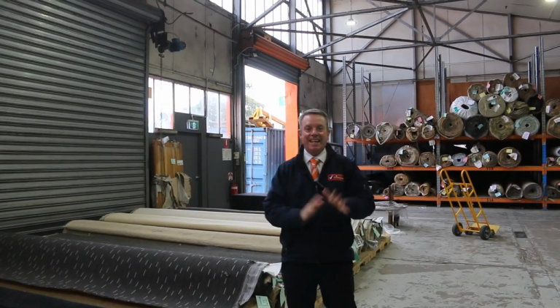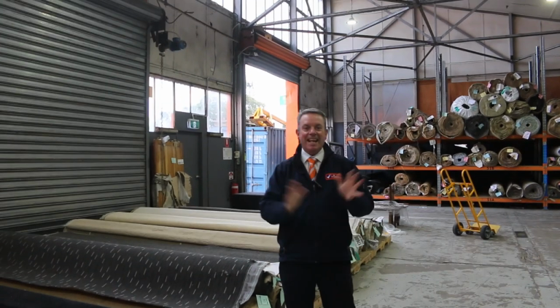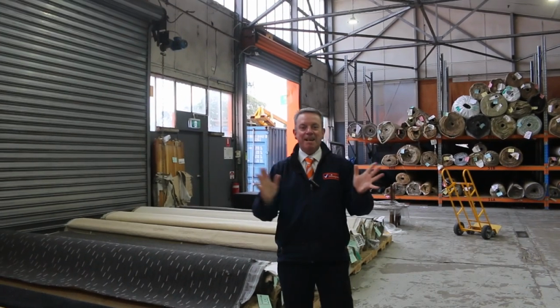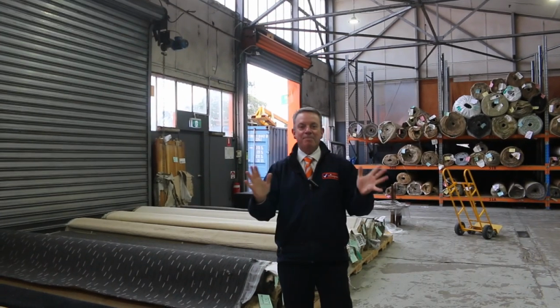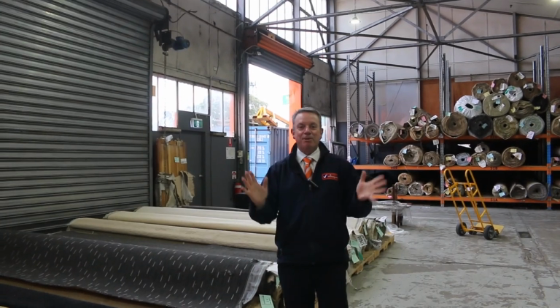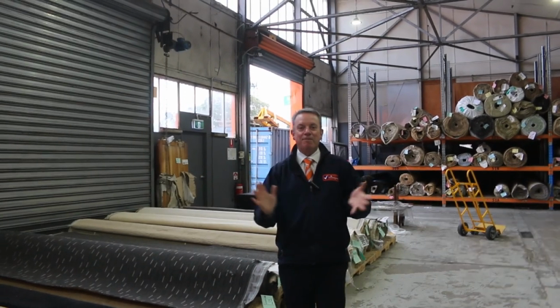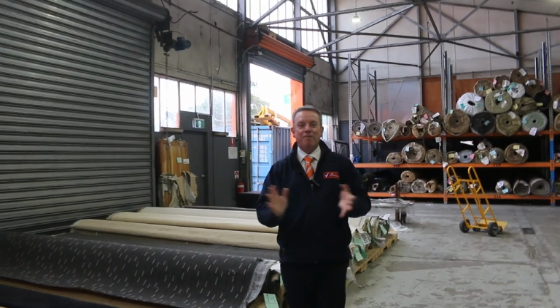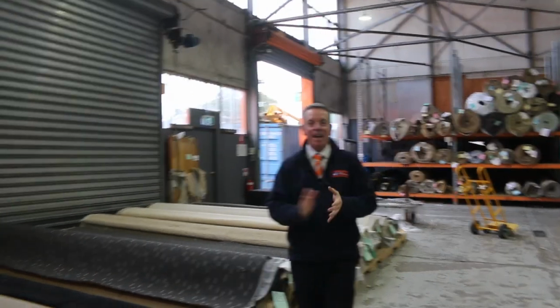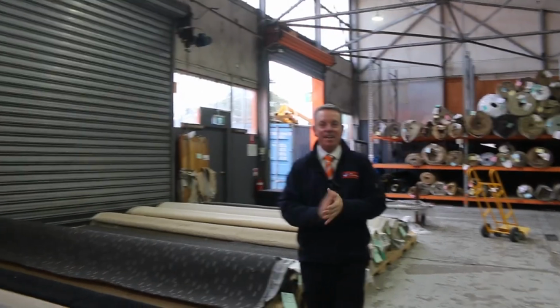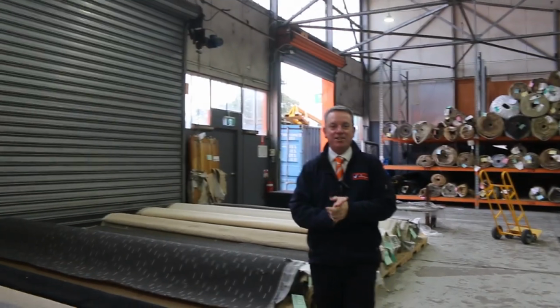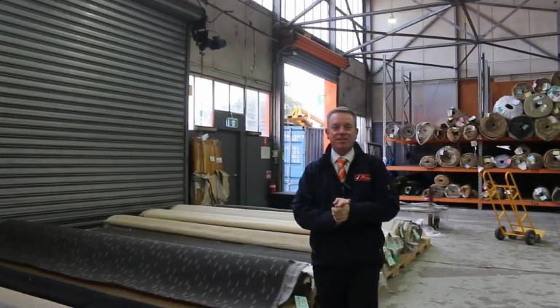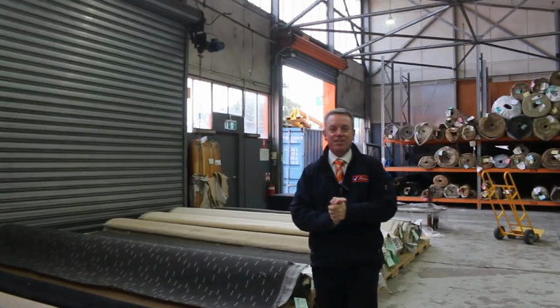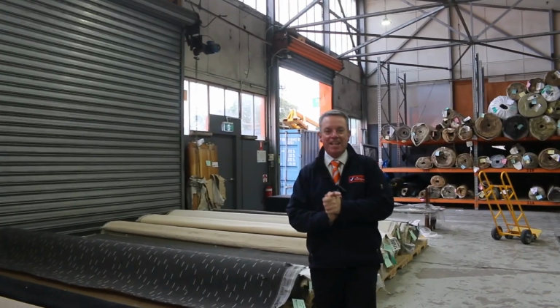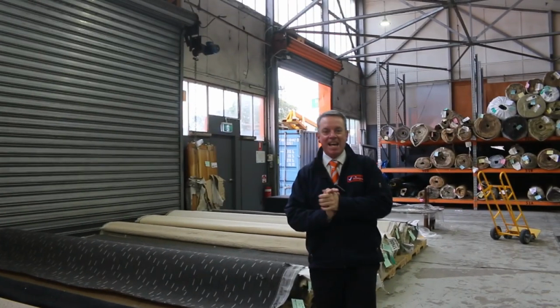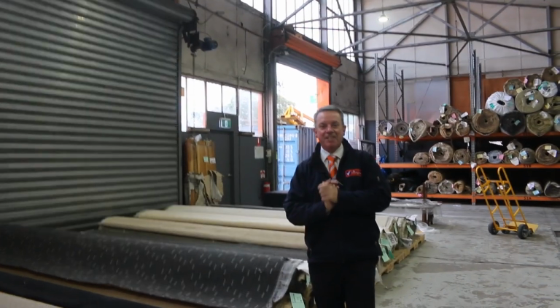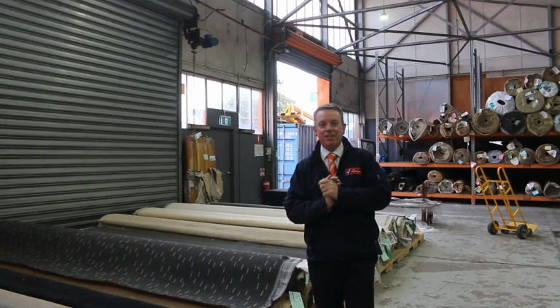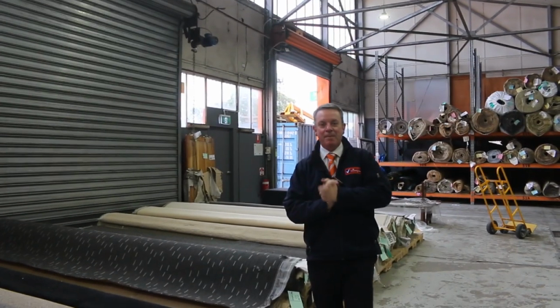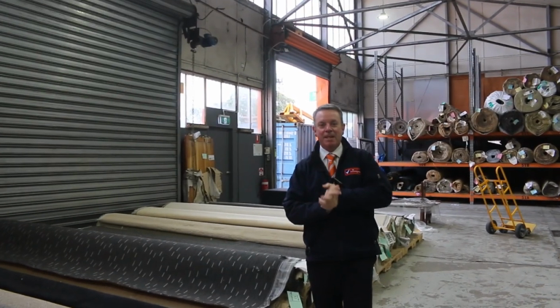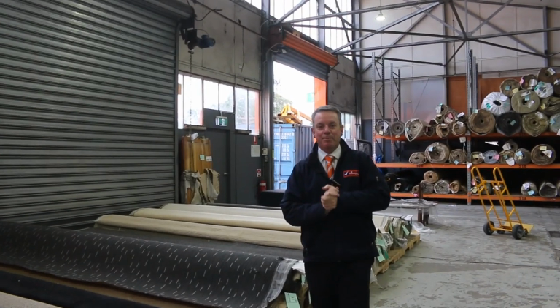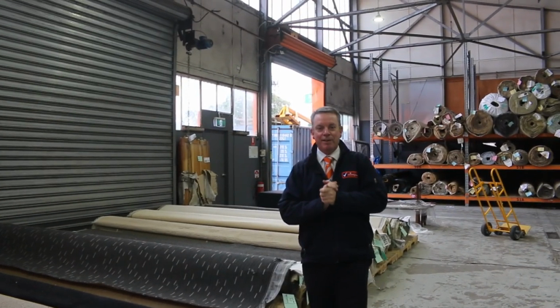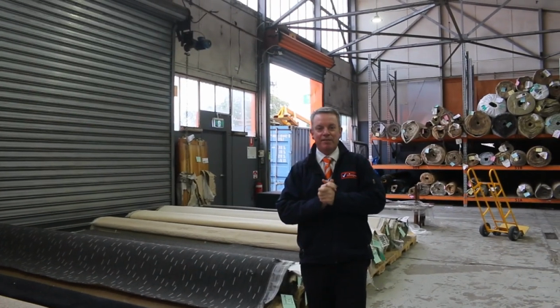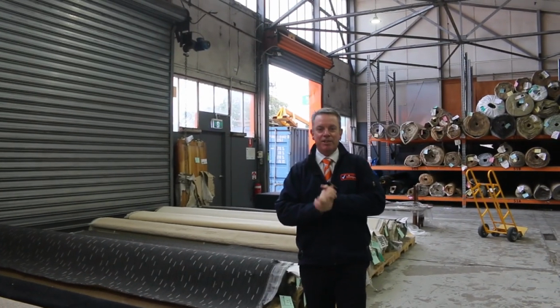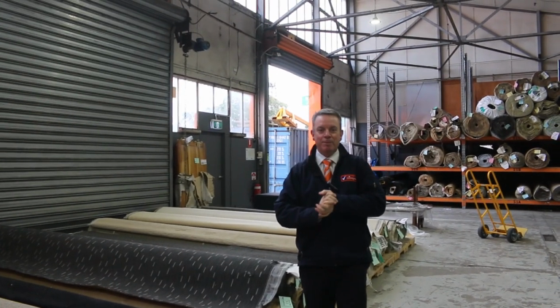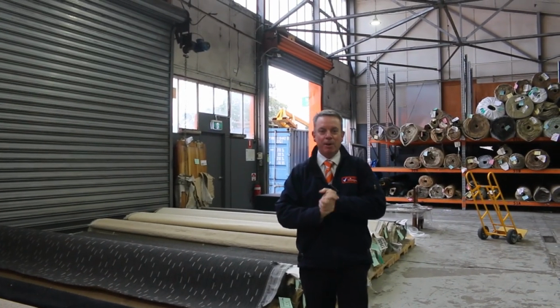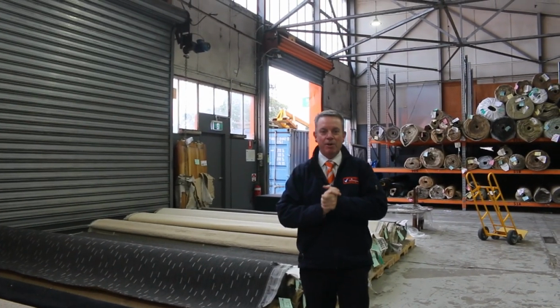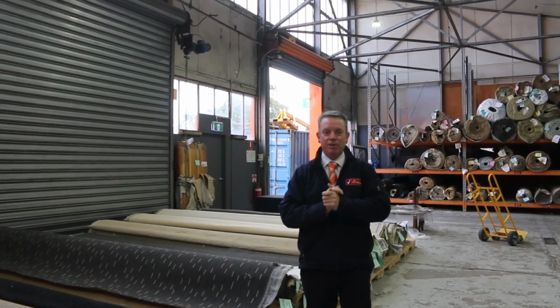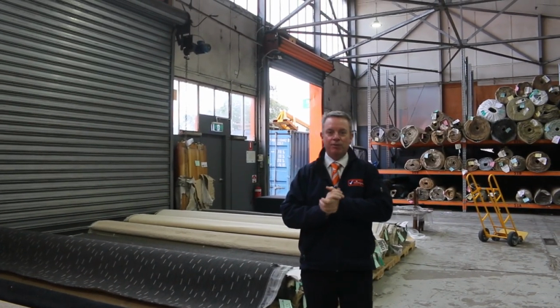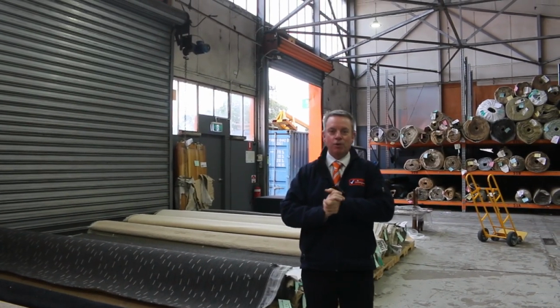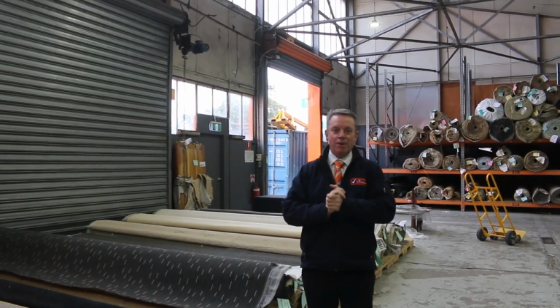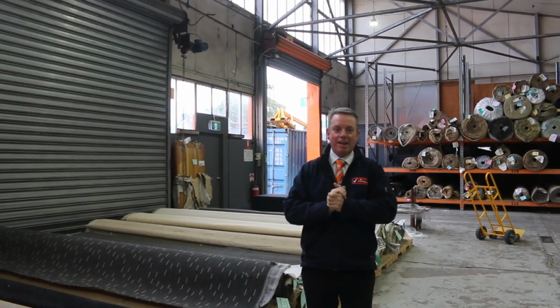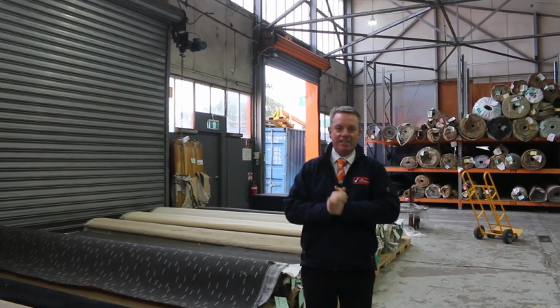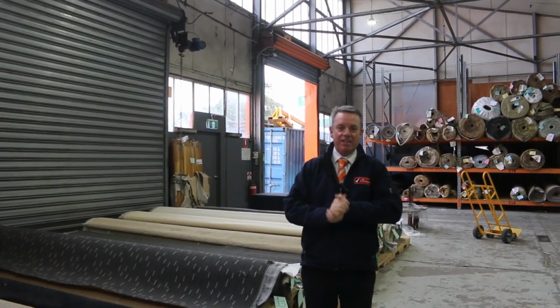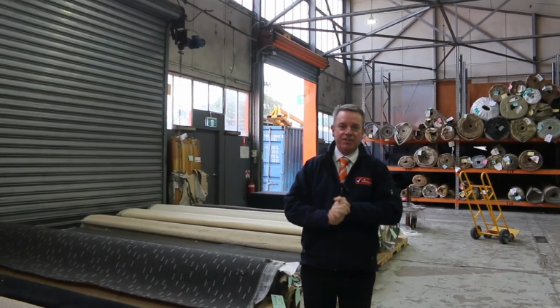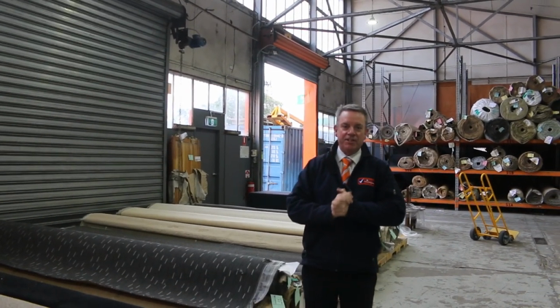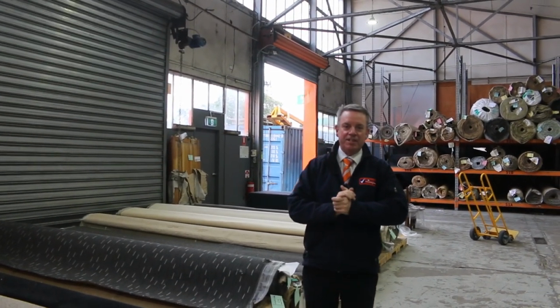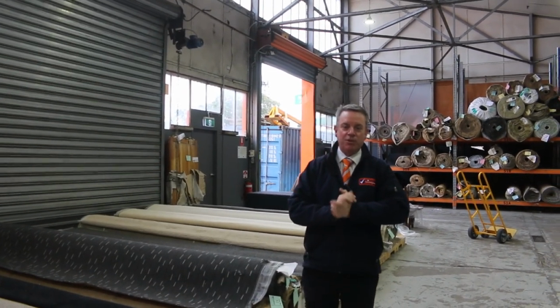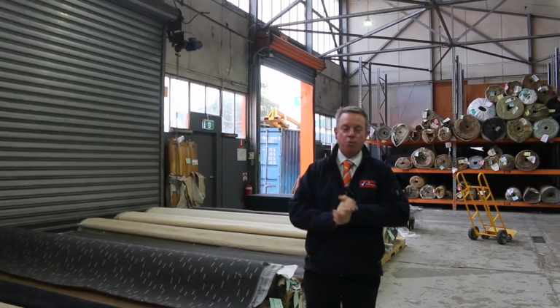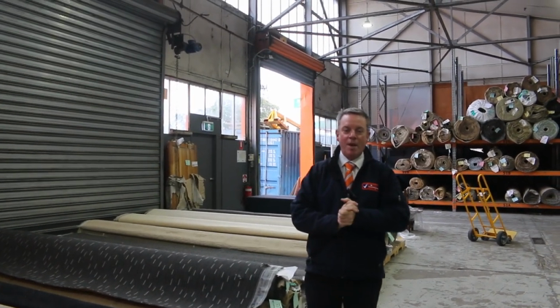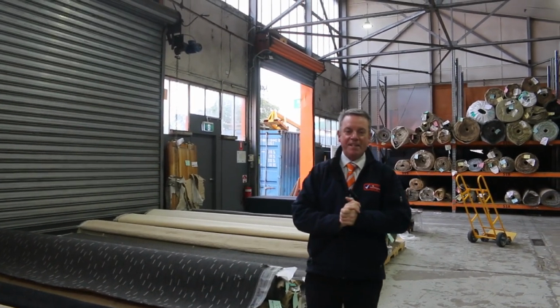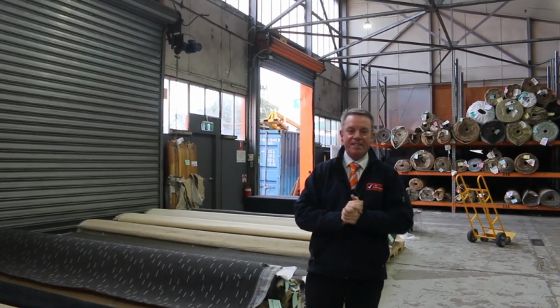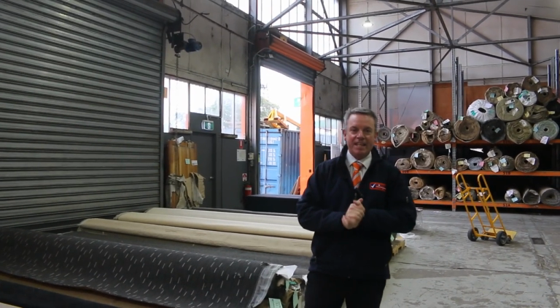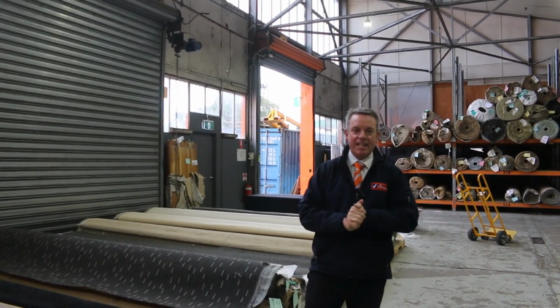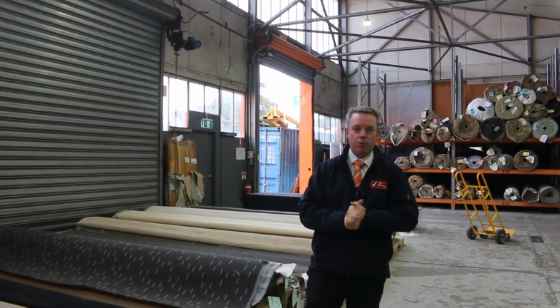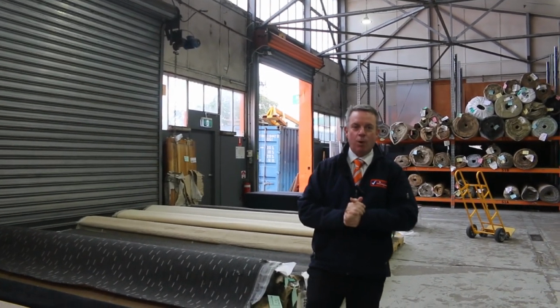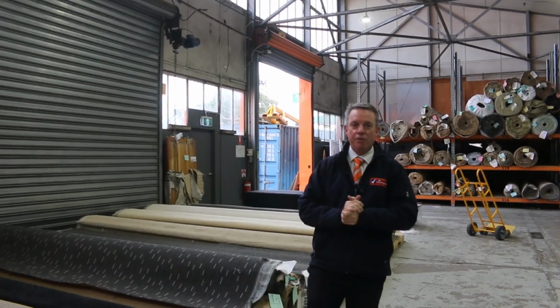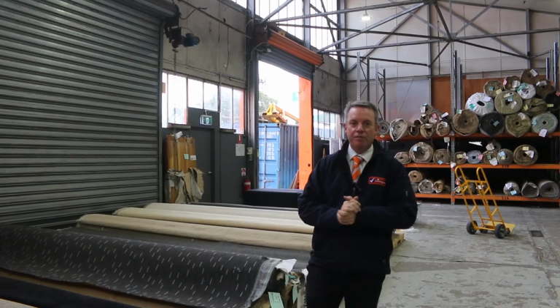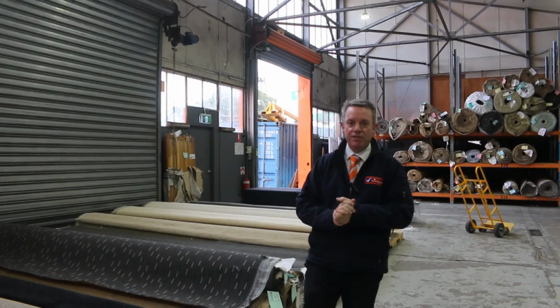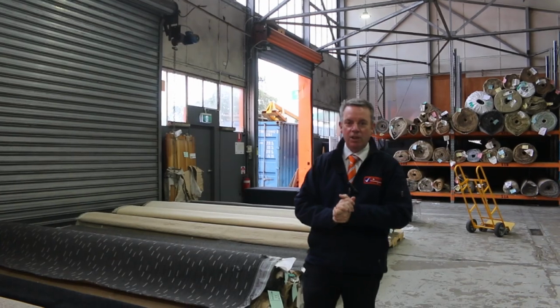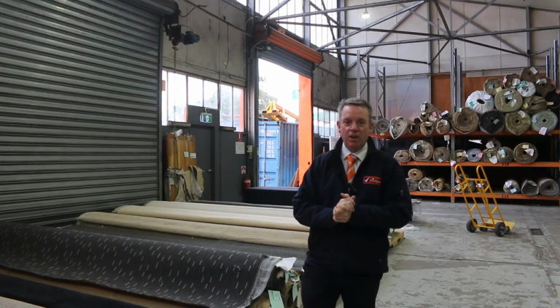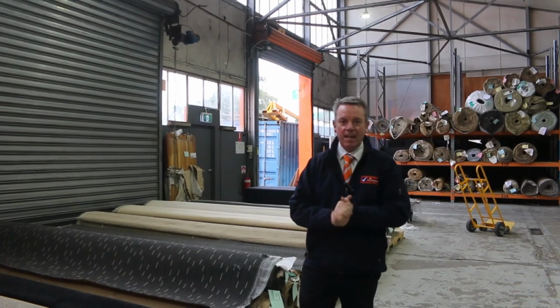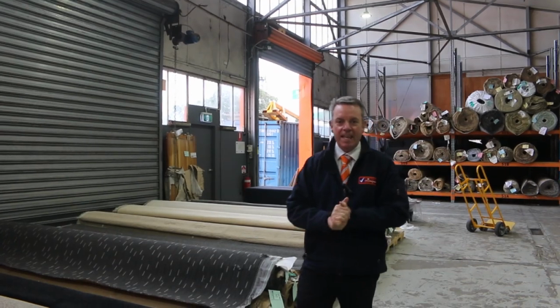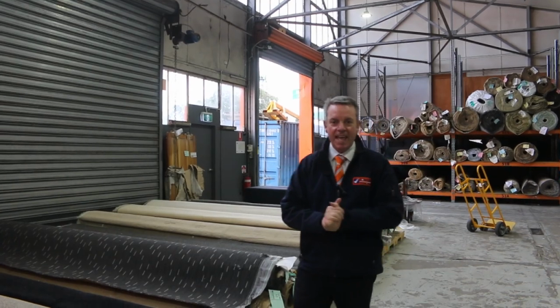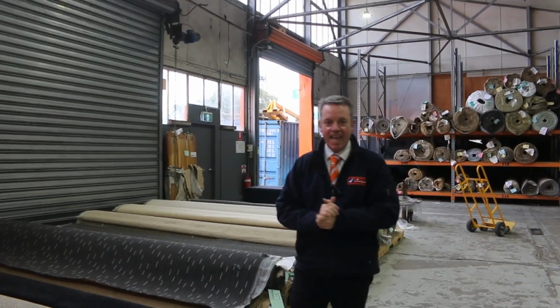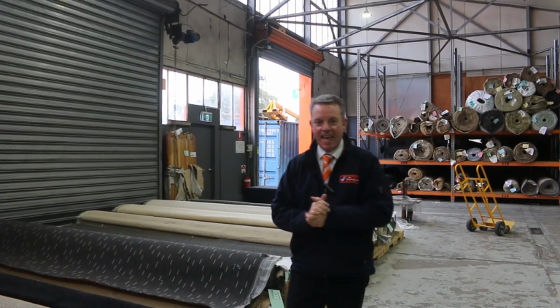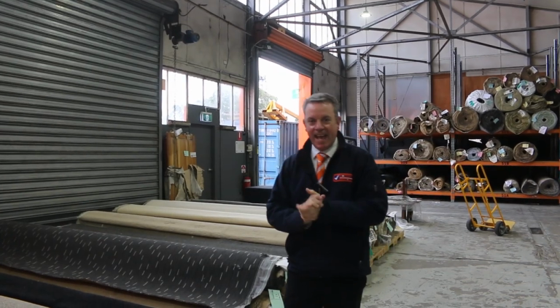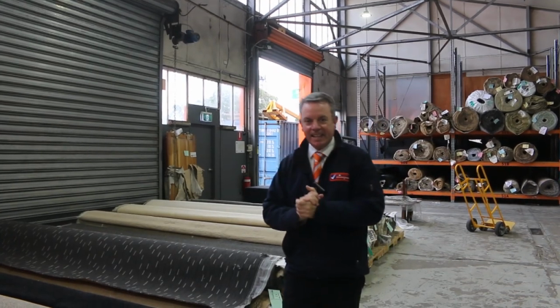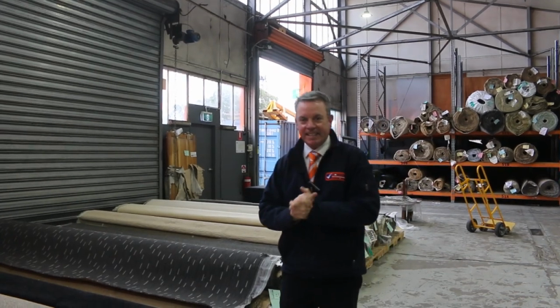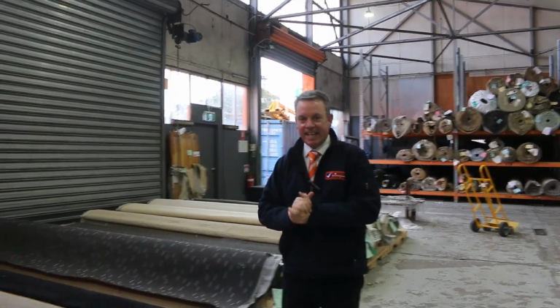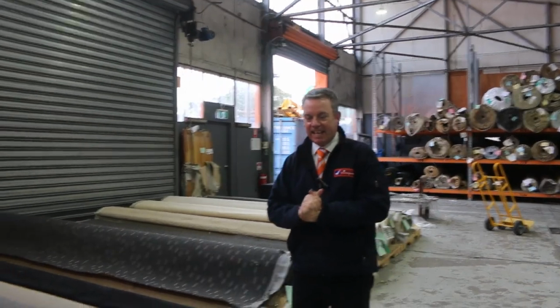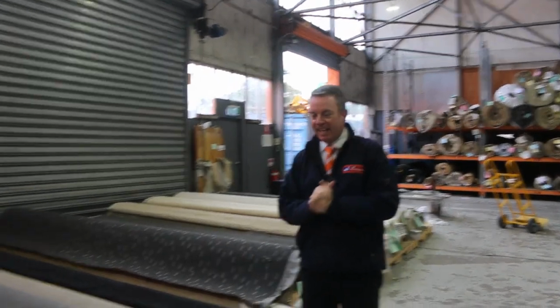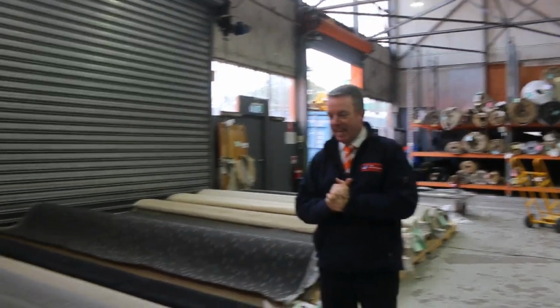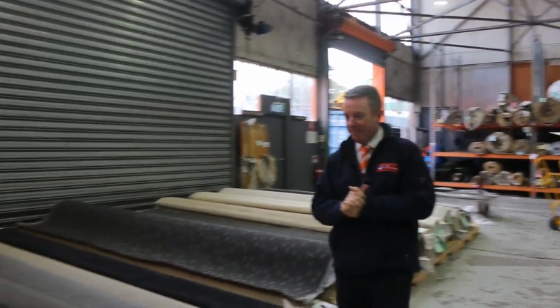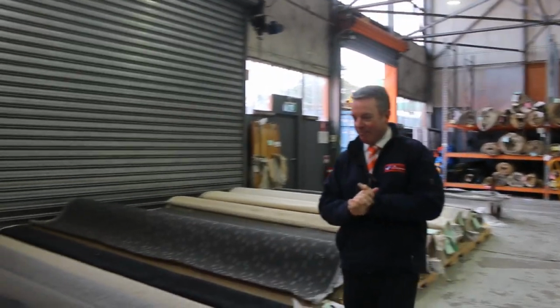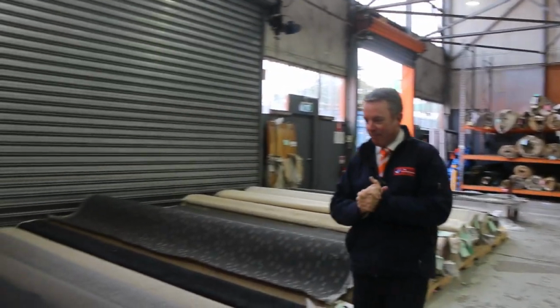G'day, I'm John from Fowles Auction Sales. I'm here to preview tomorrow's floor covering auction — that's Wednesday the 12th of July at 10 a.m.